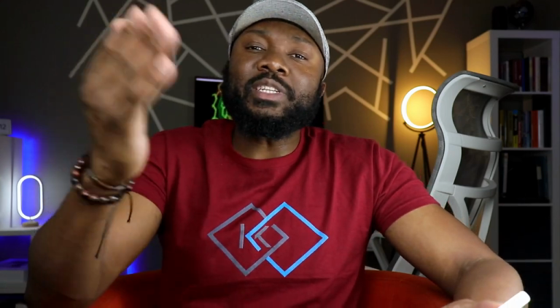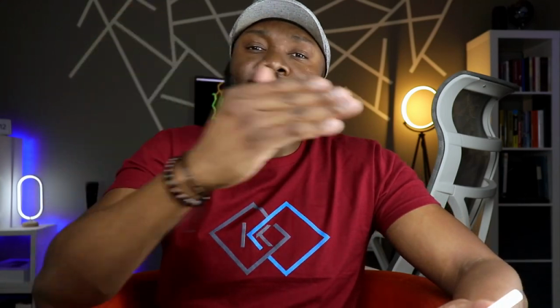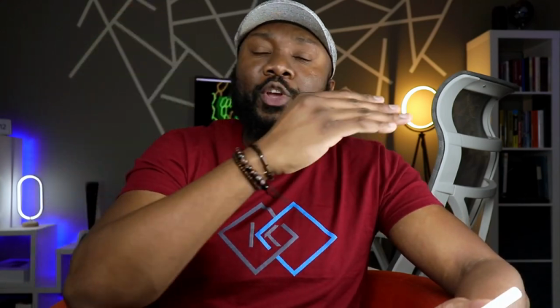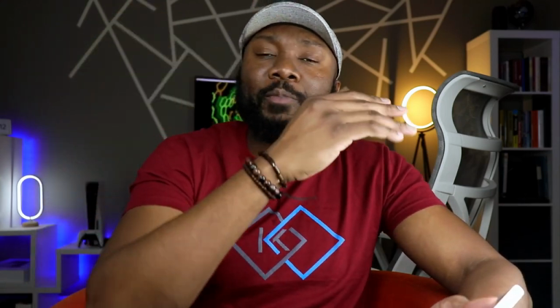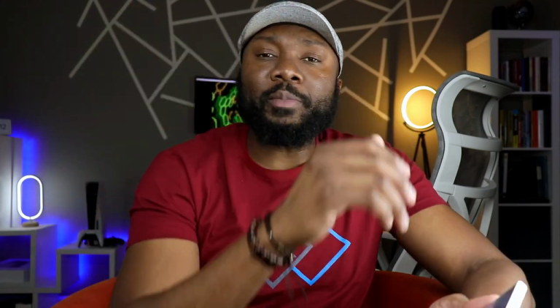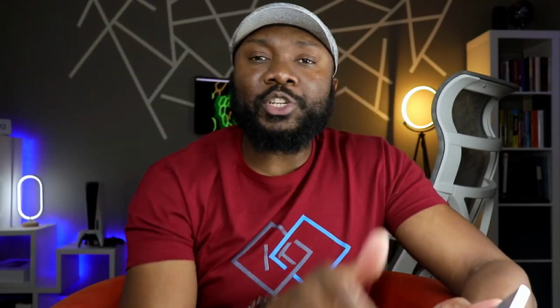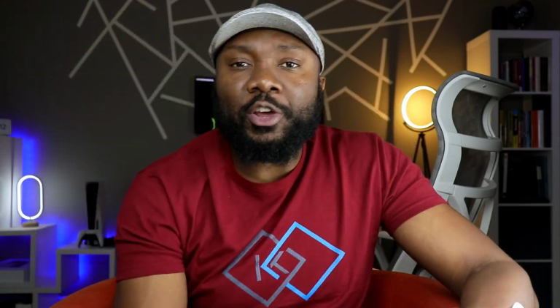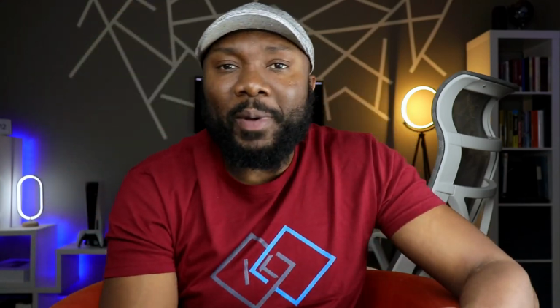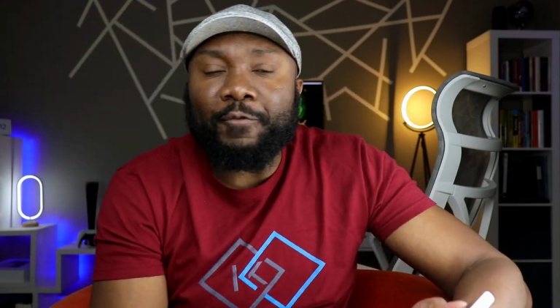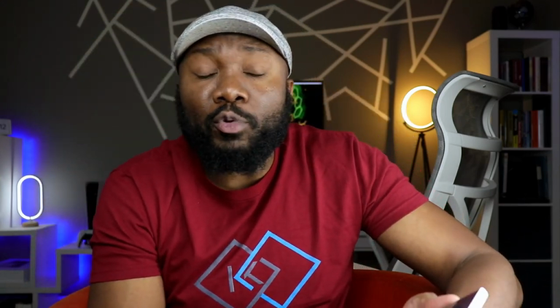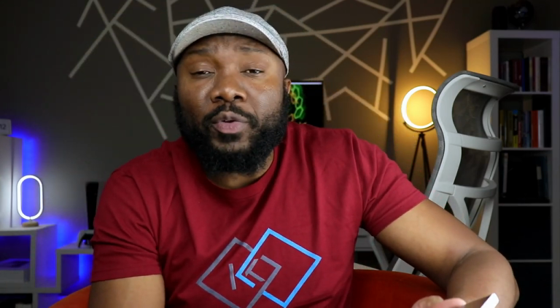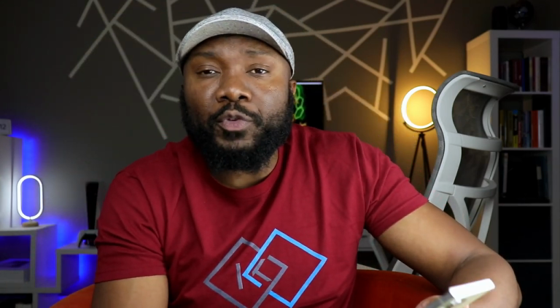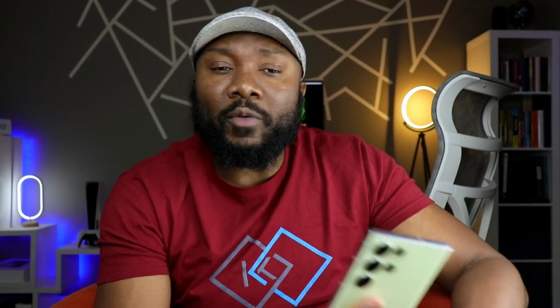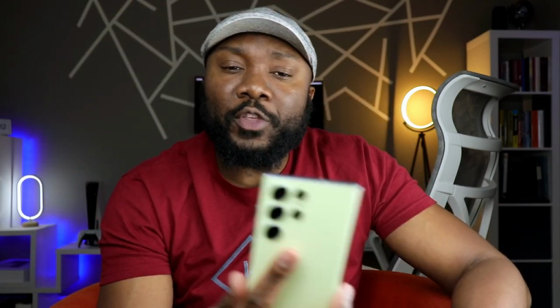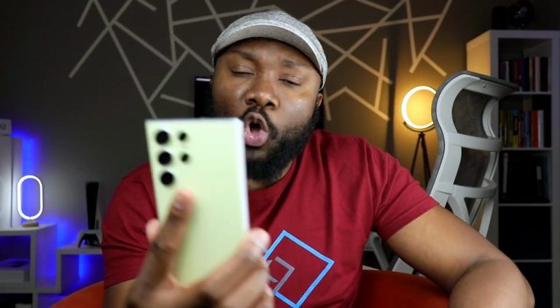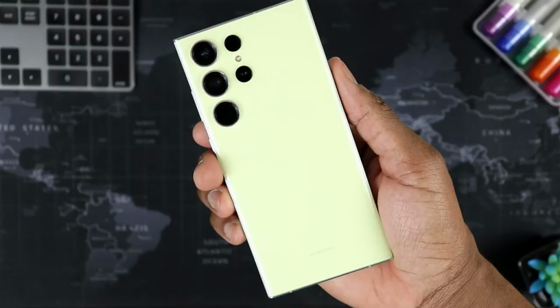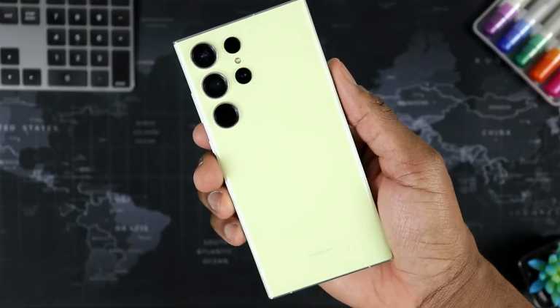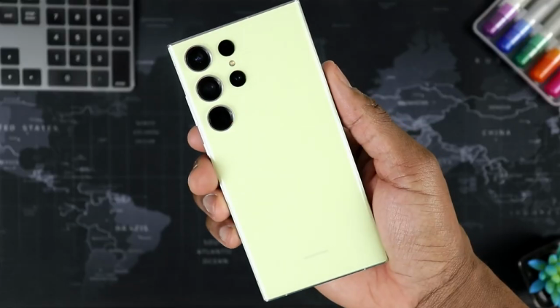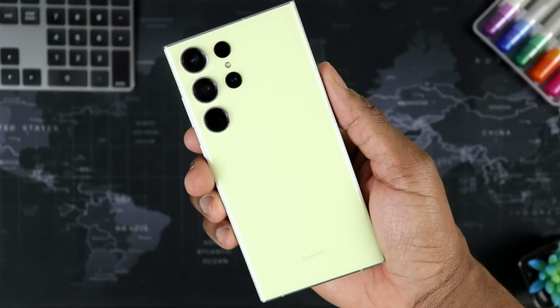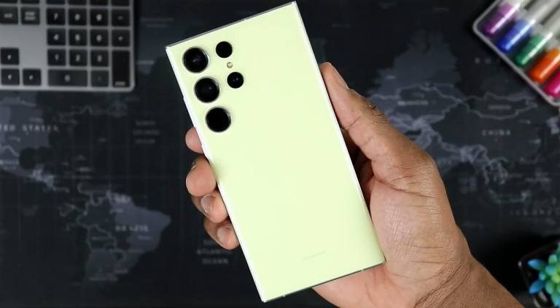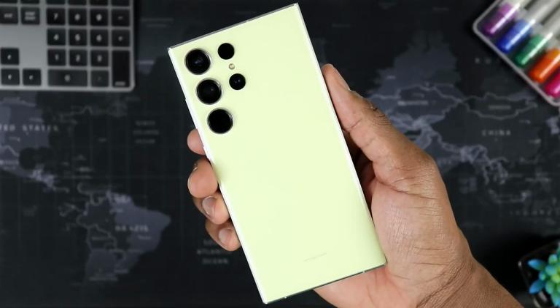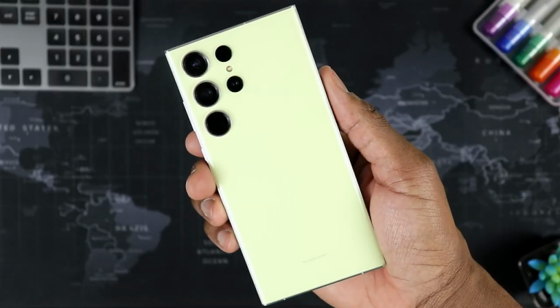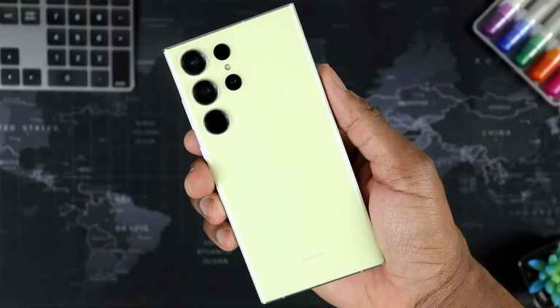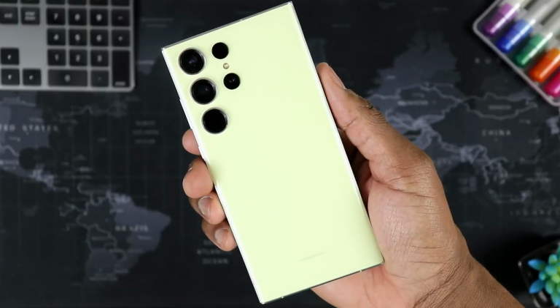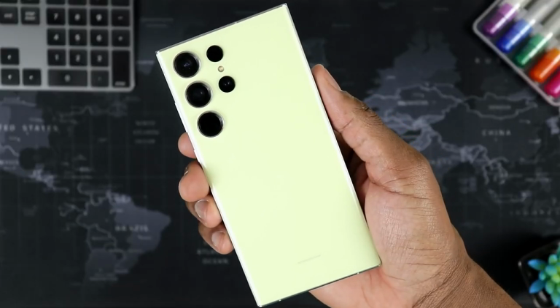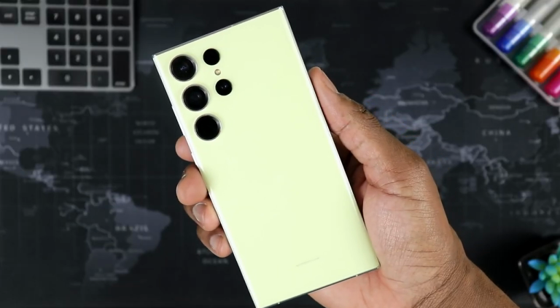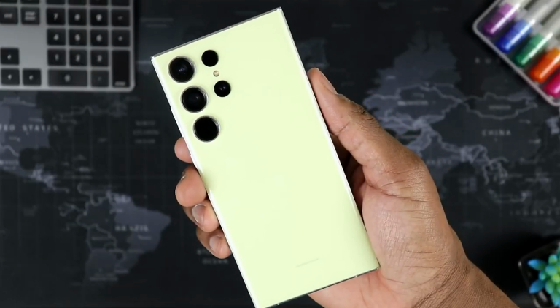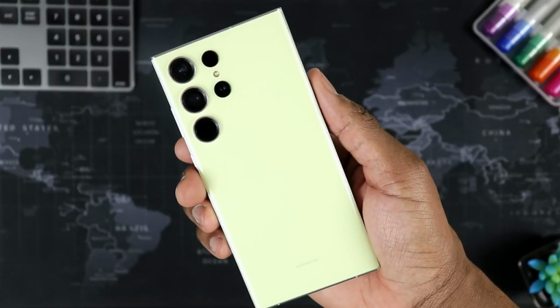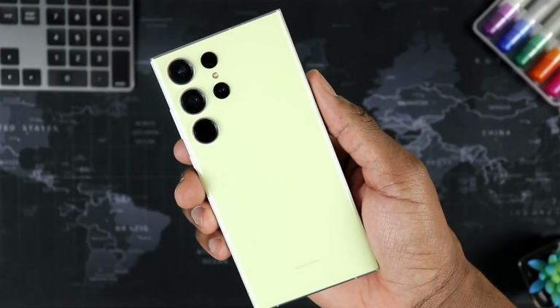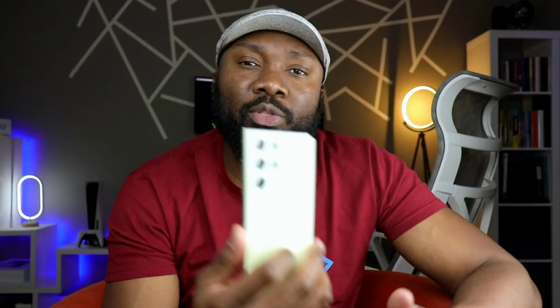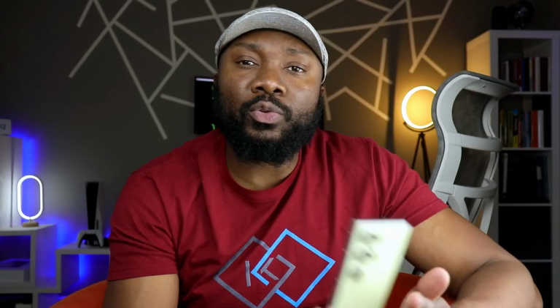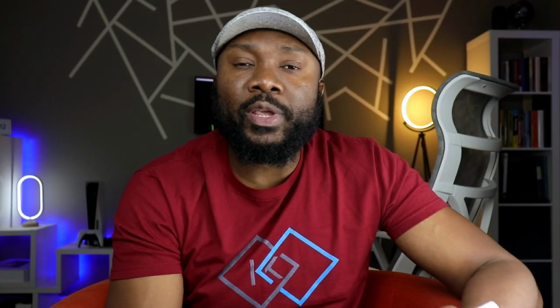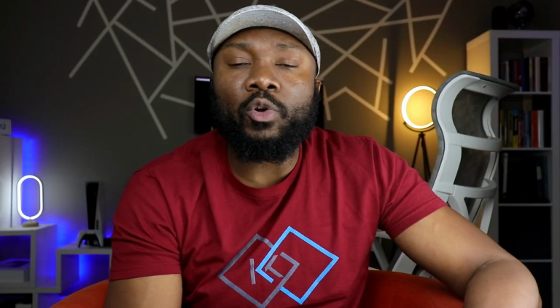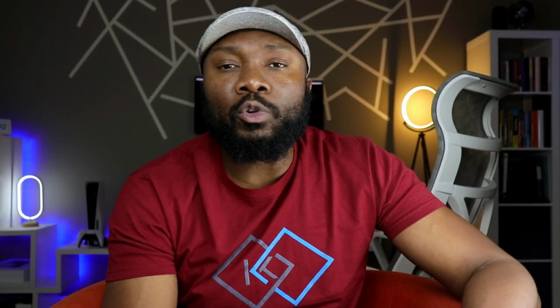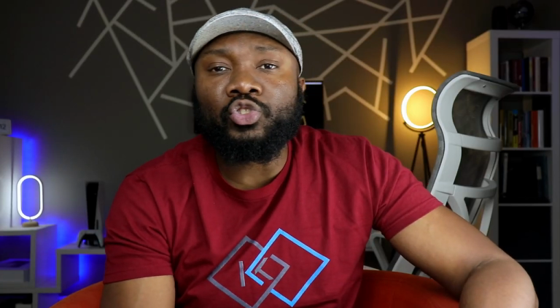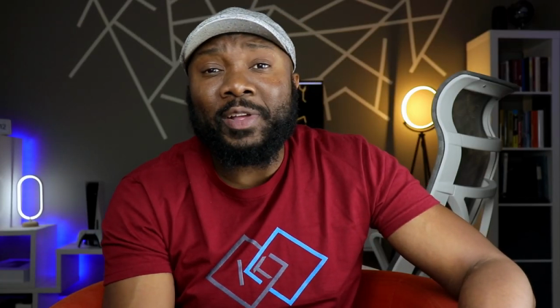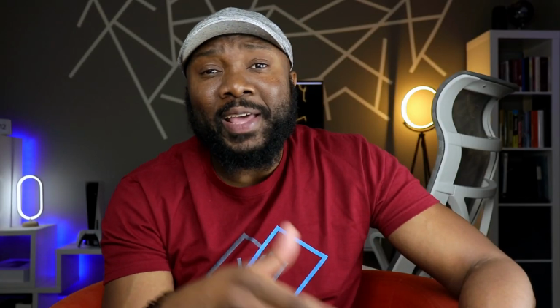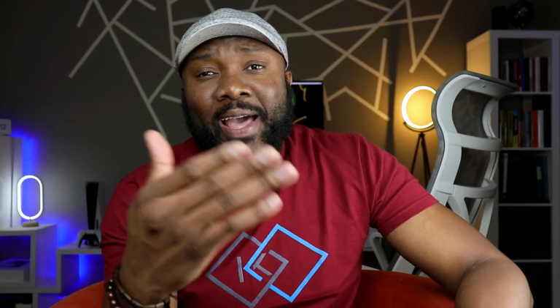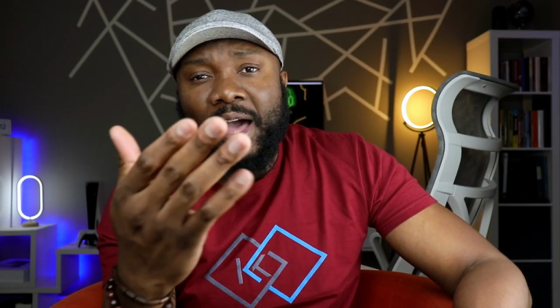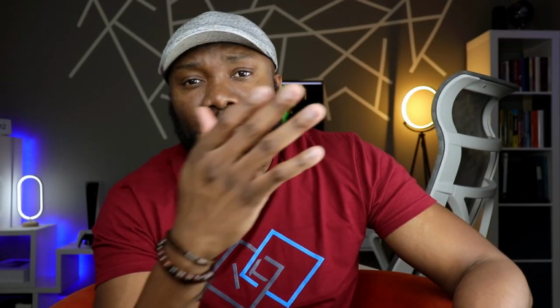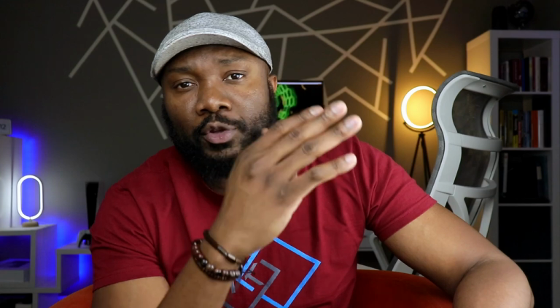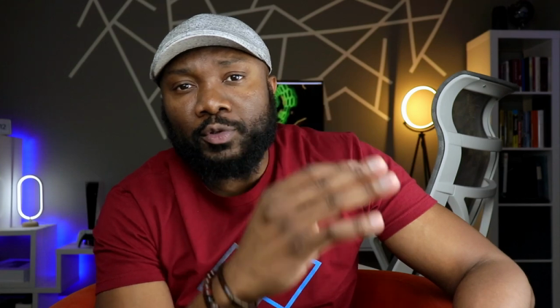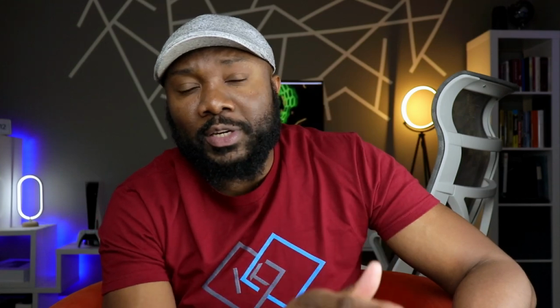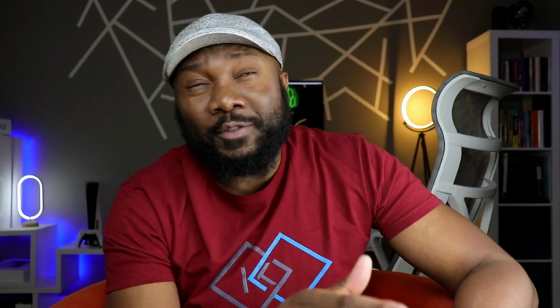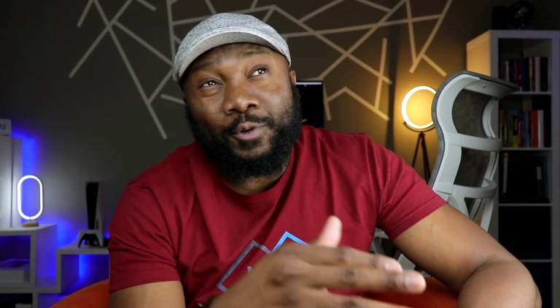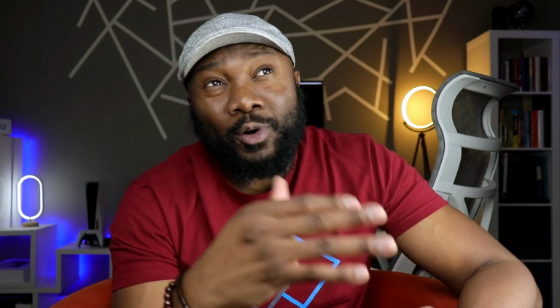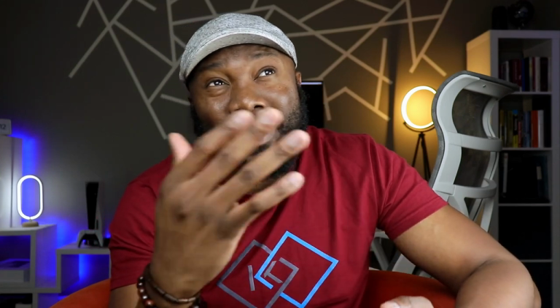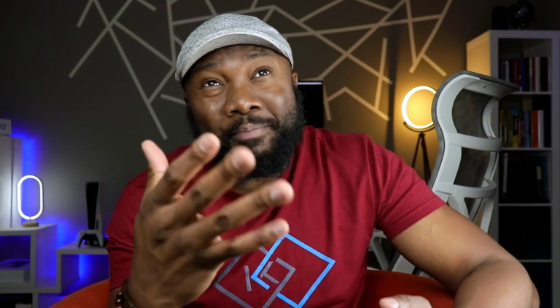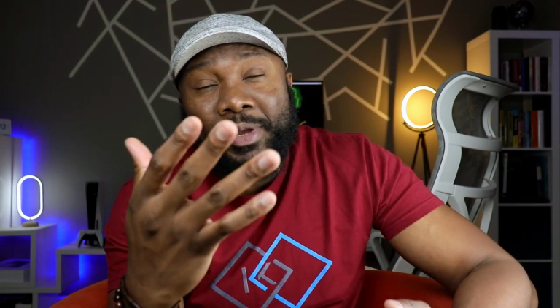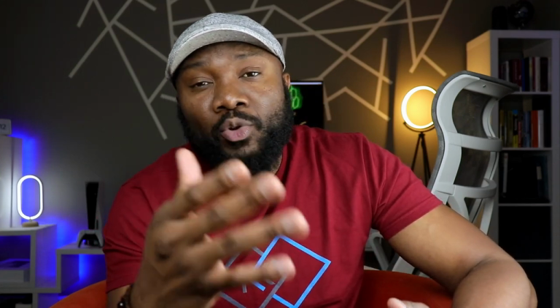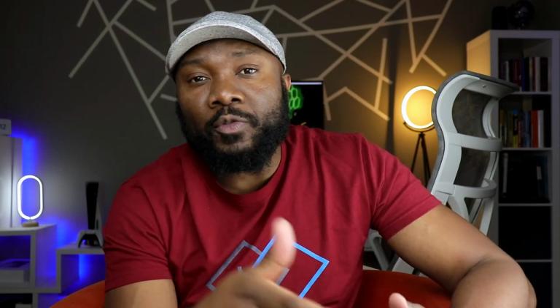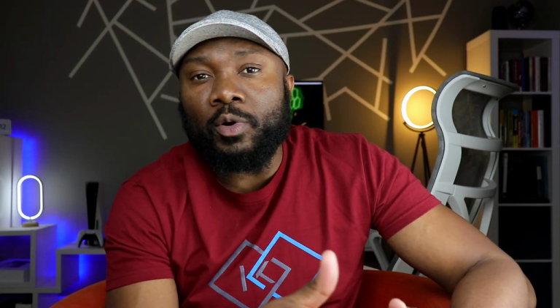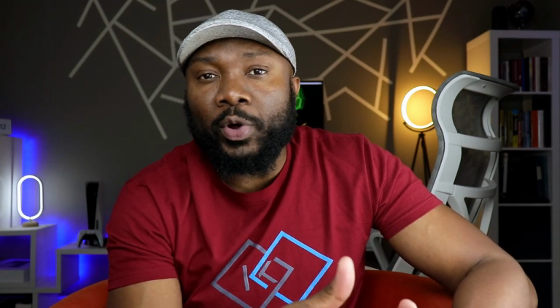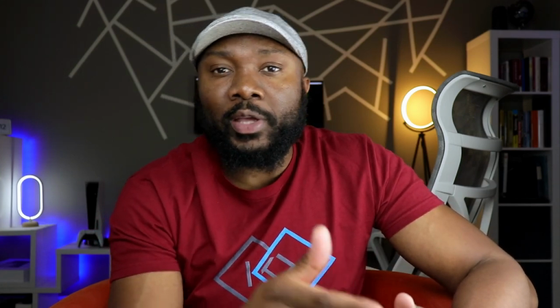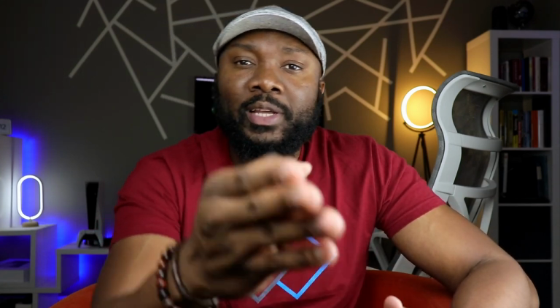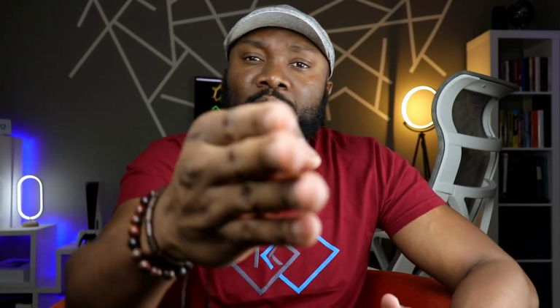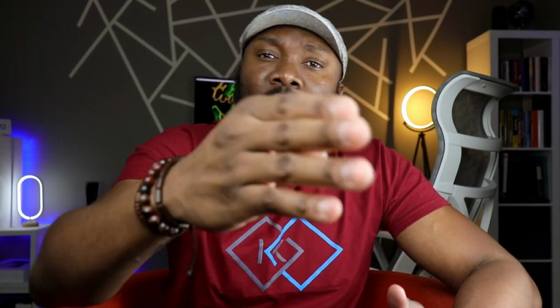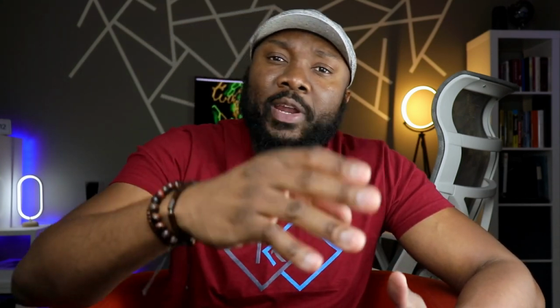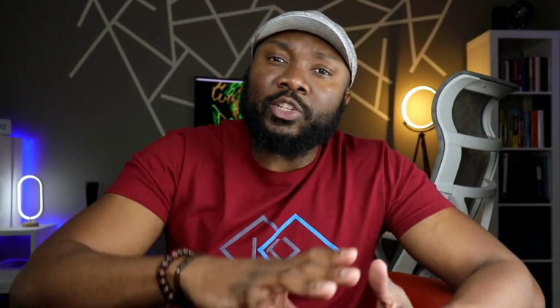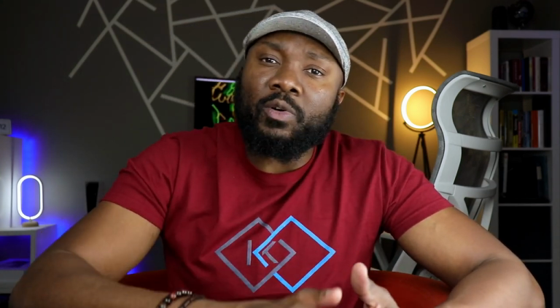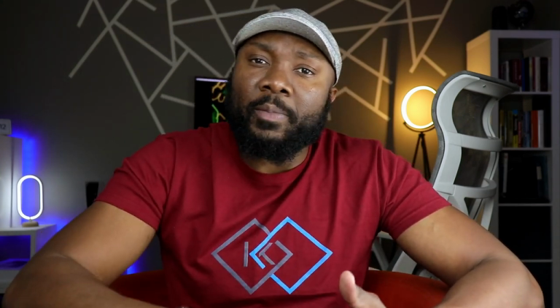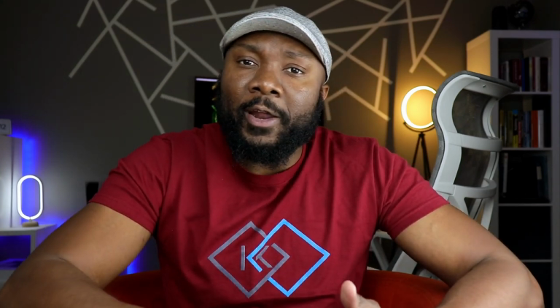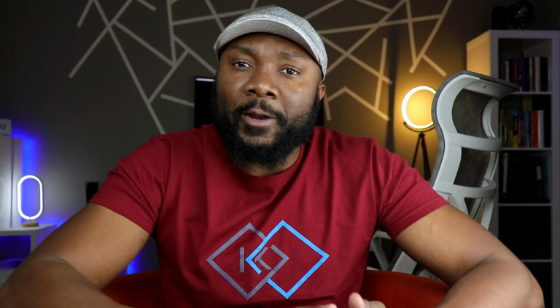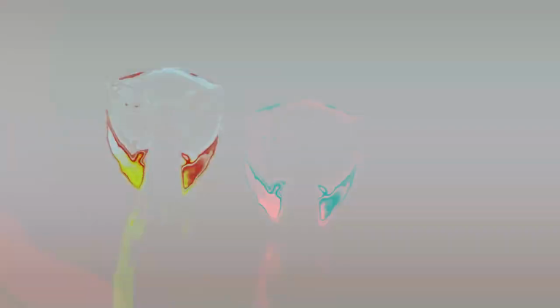So in this video, I'm going to be sharing my full review of the all-new Samsung Galaxy S23 Ultra after using it for a bit over a week. Let's go ahead and talk about it.